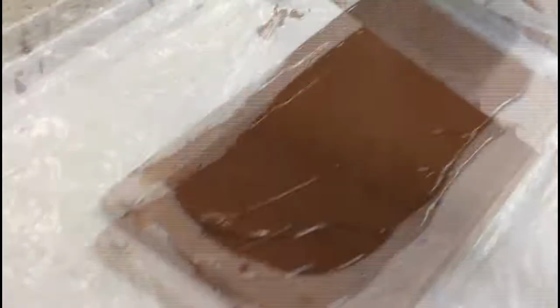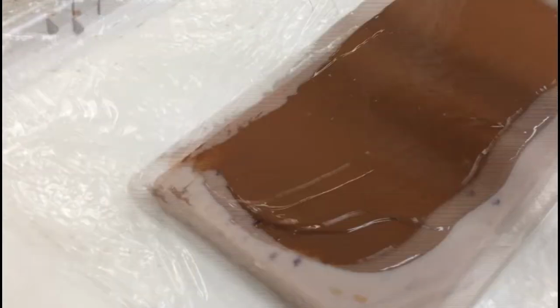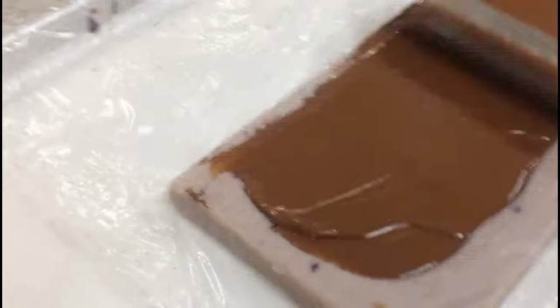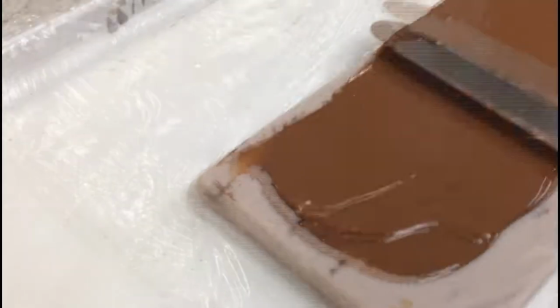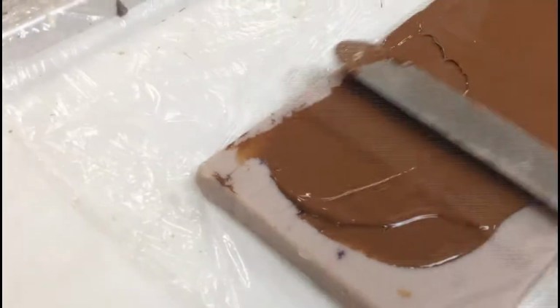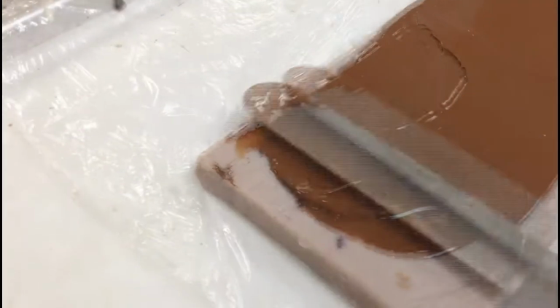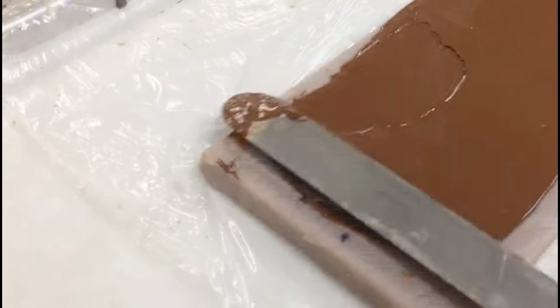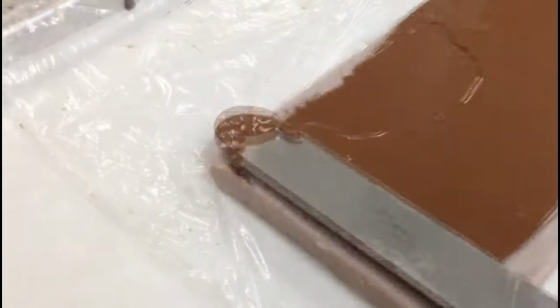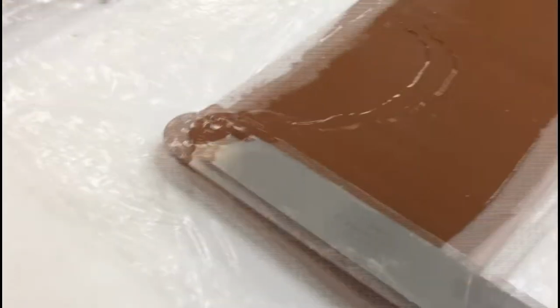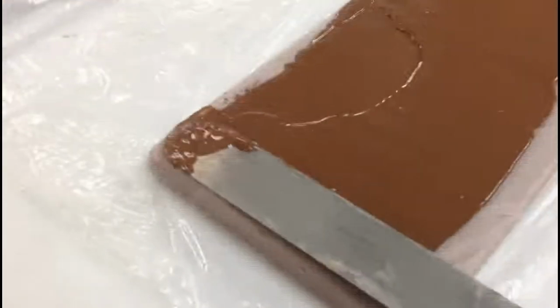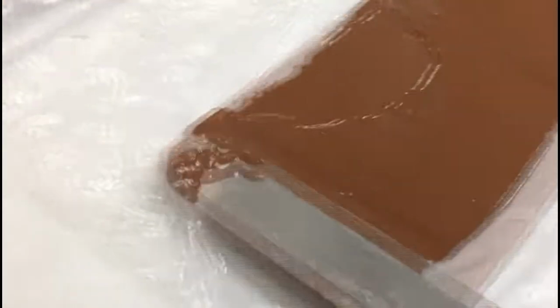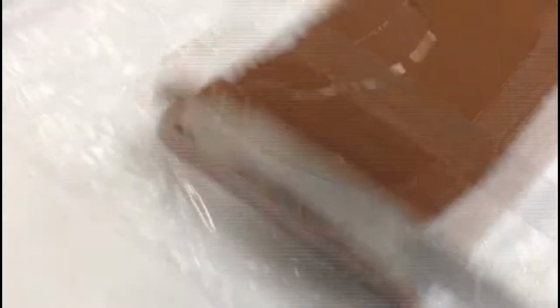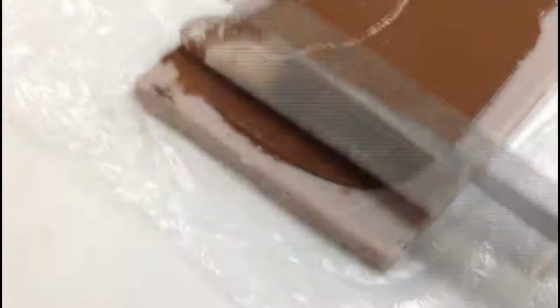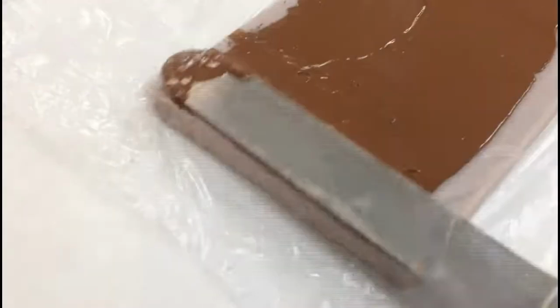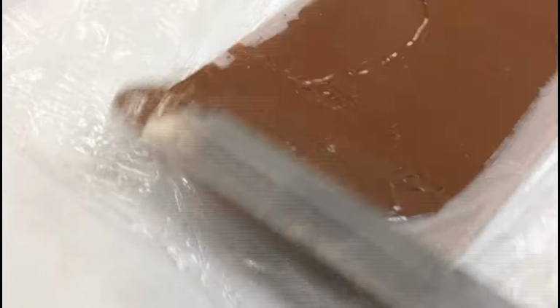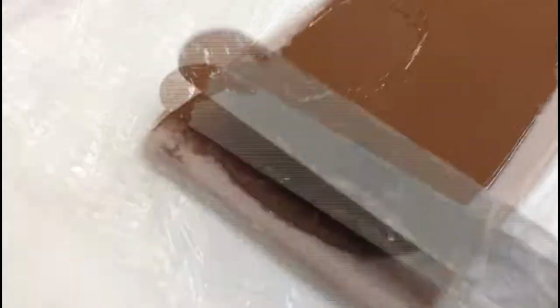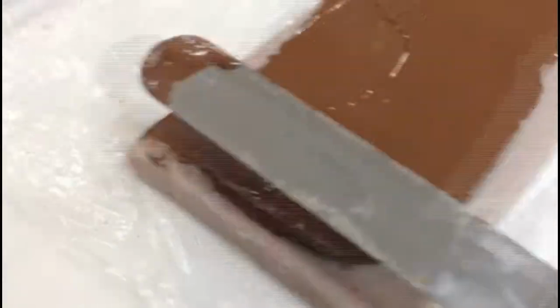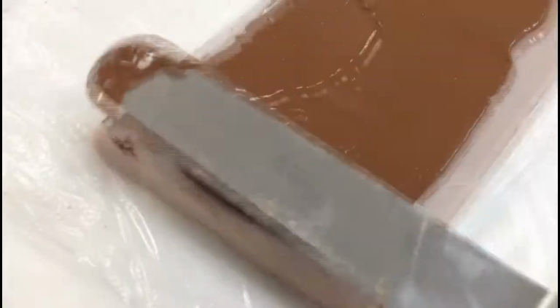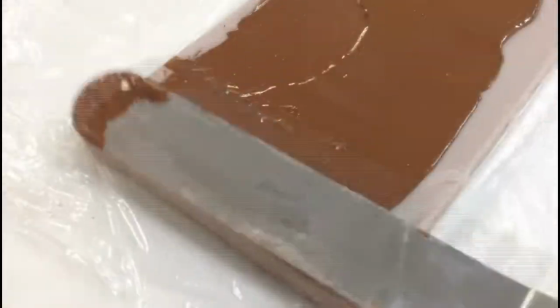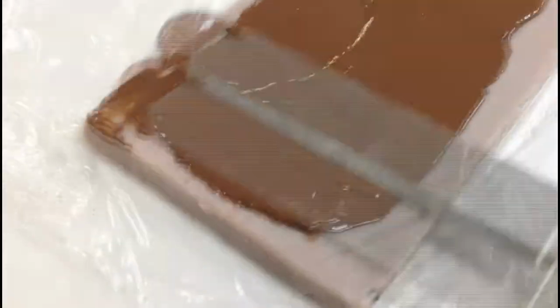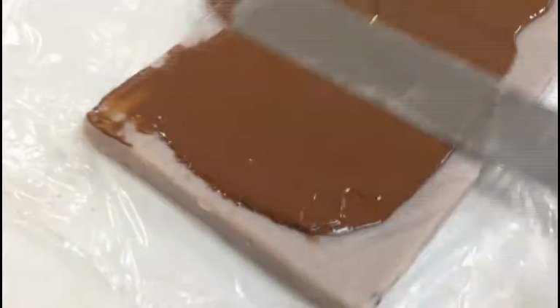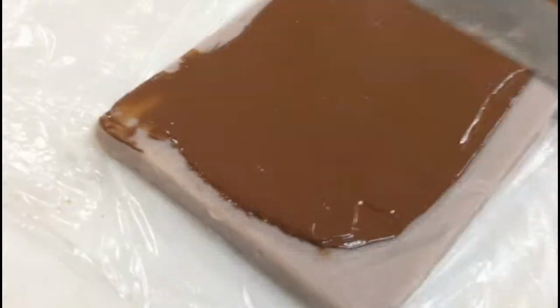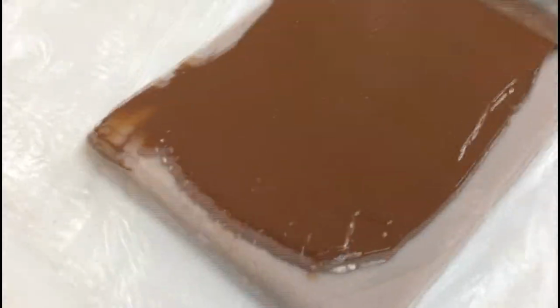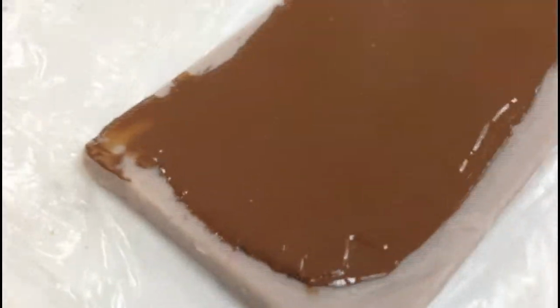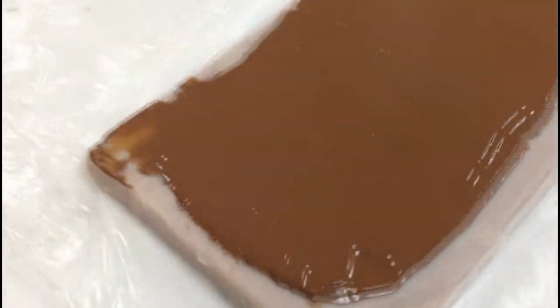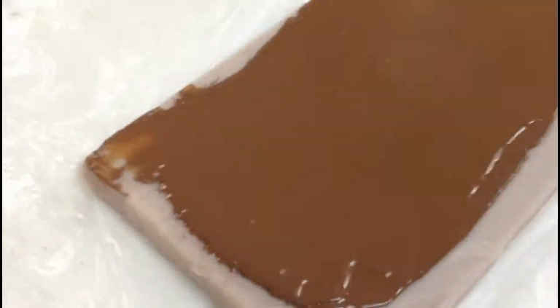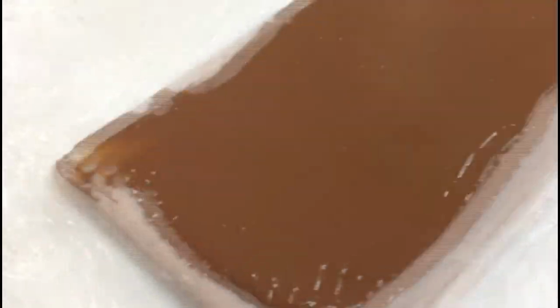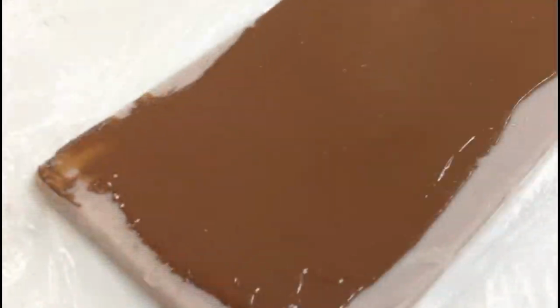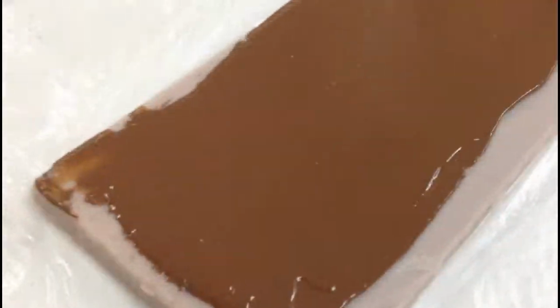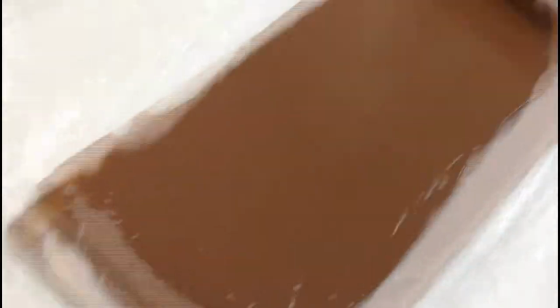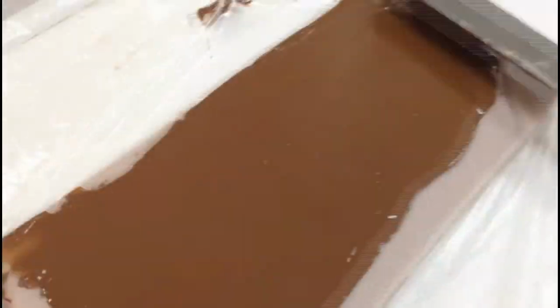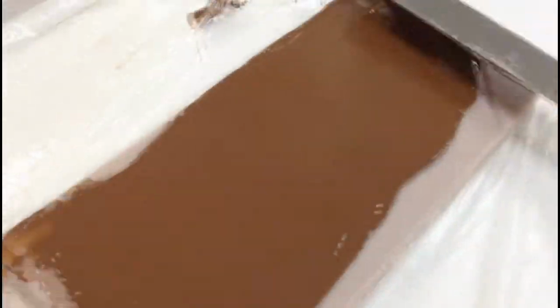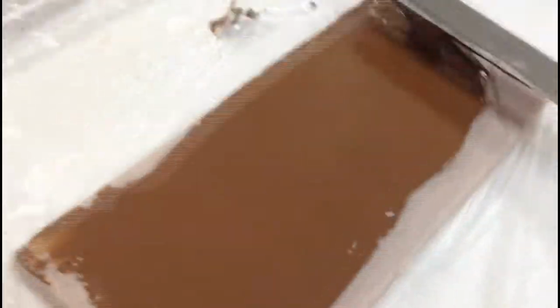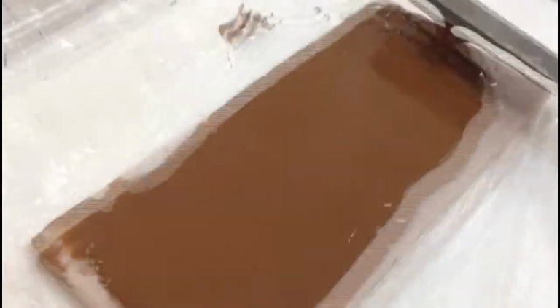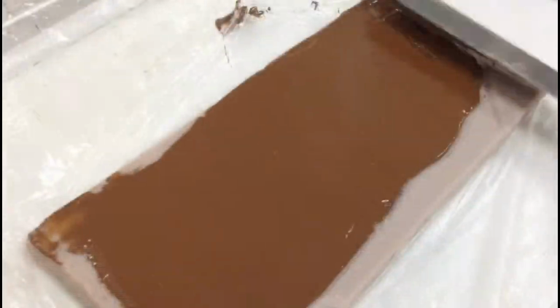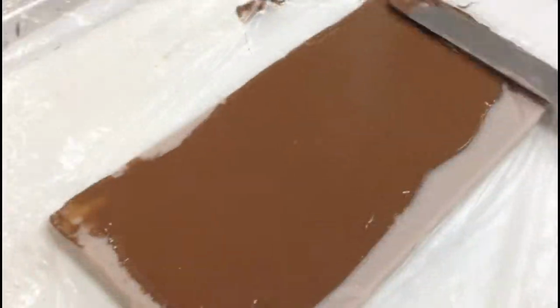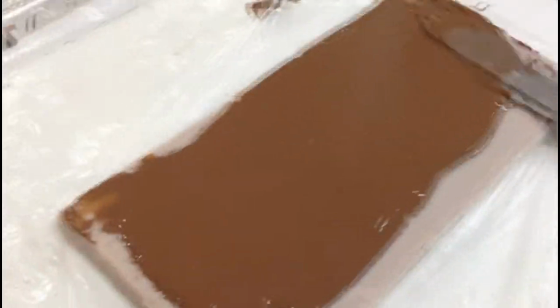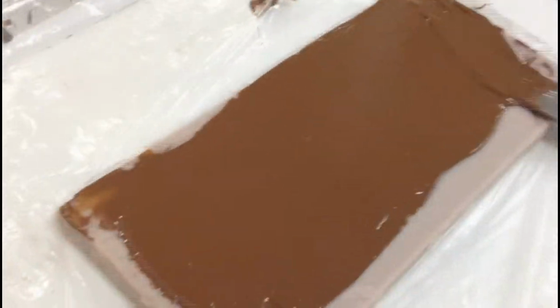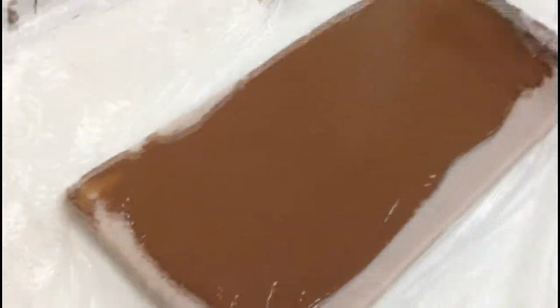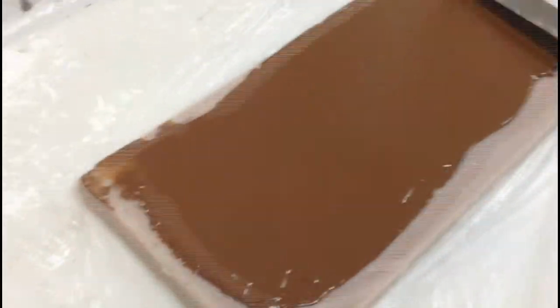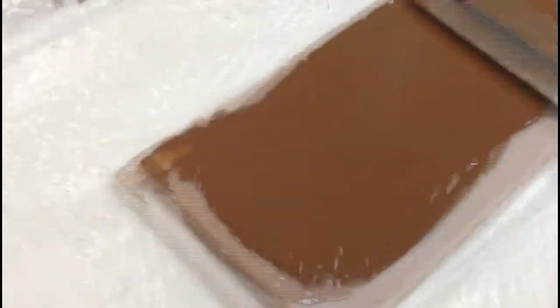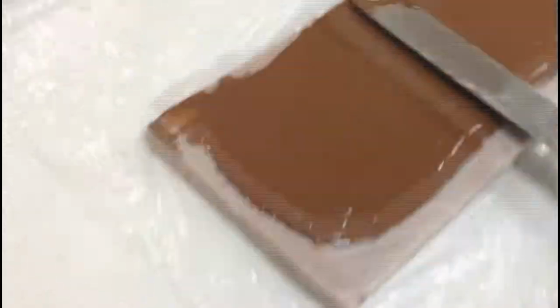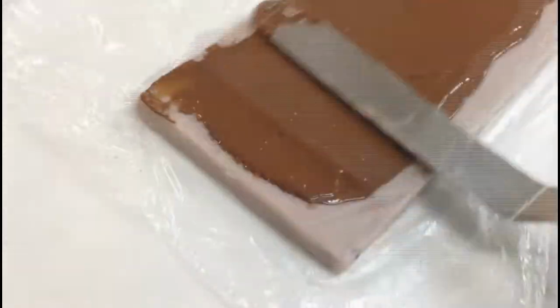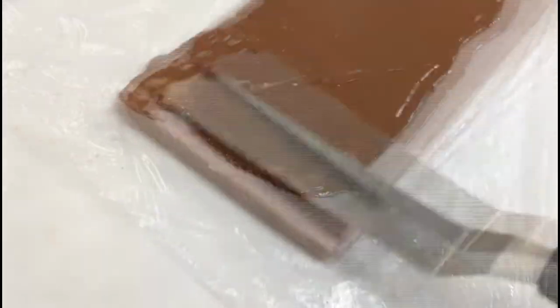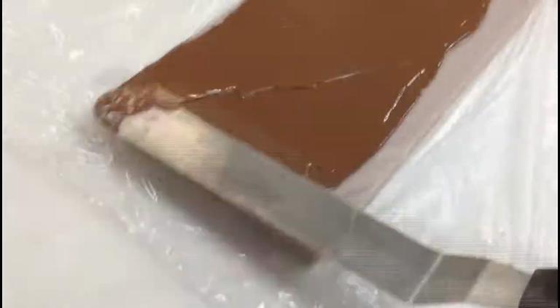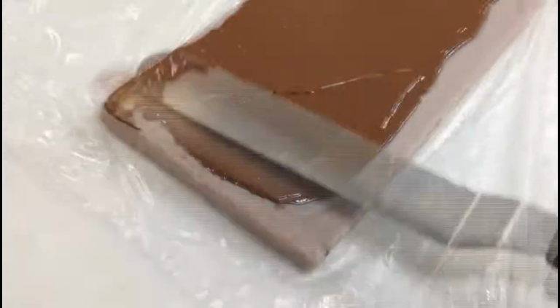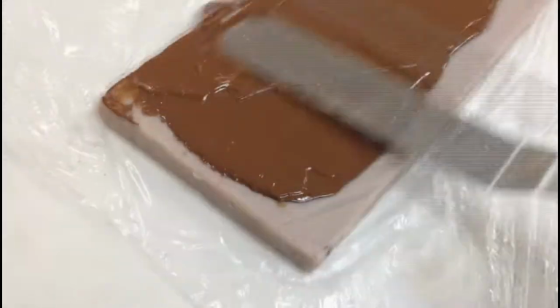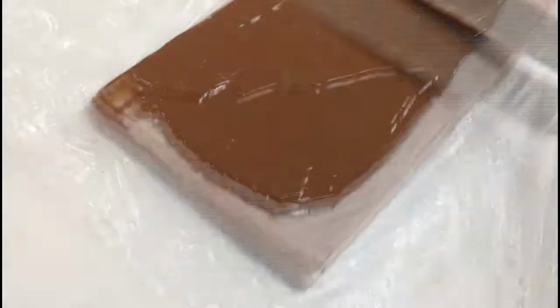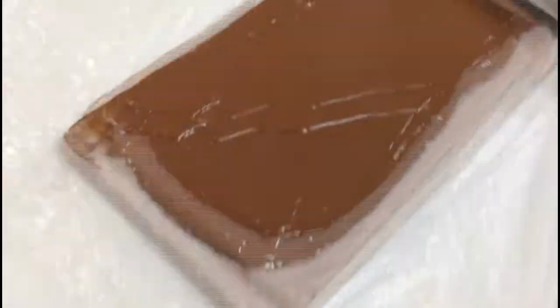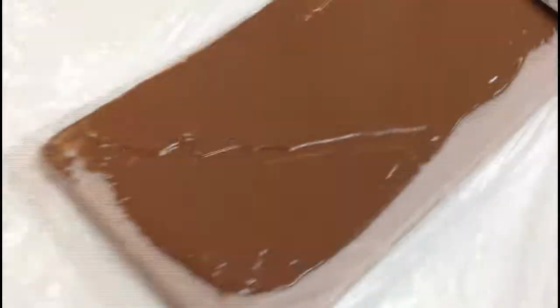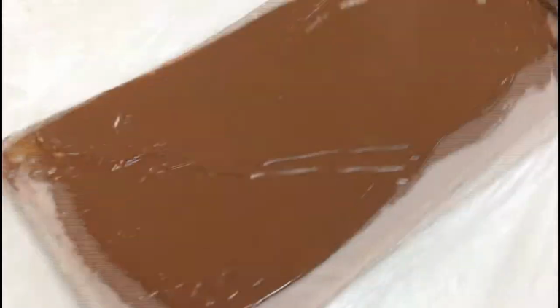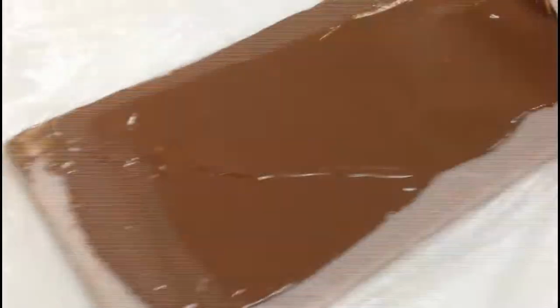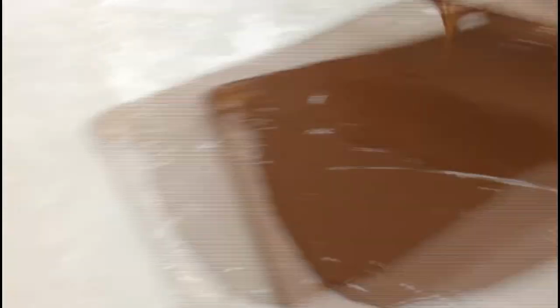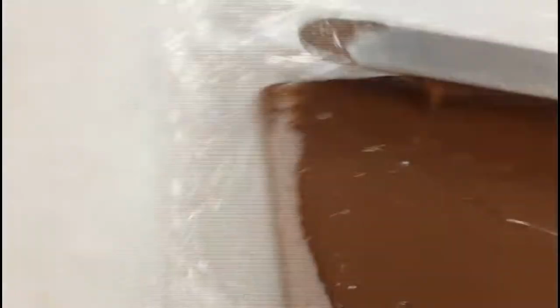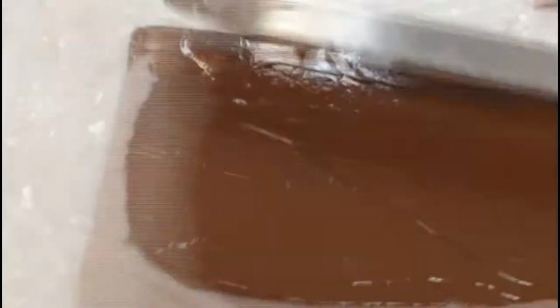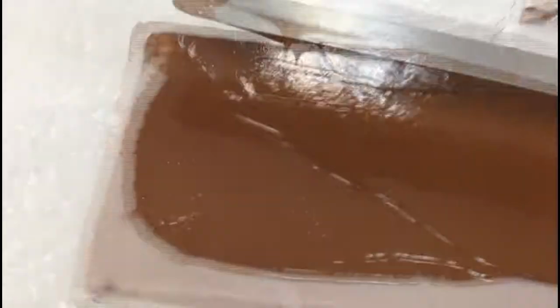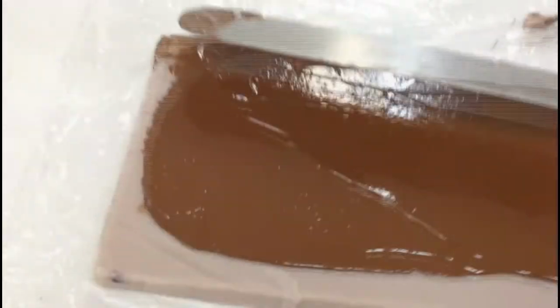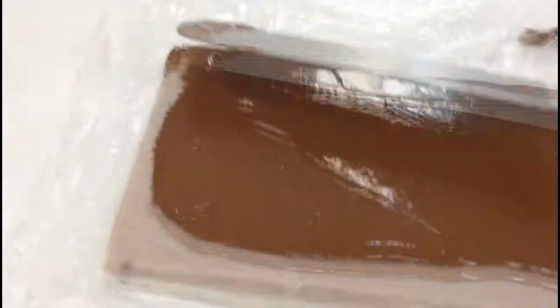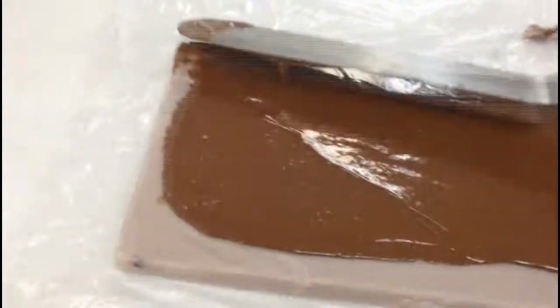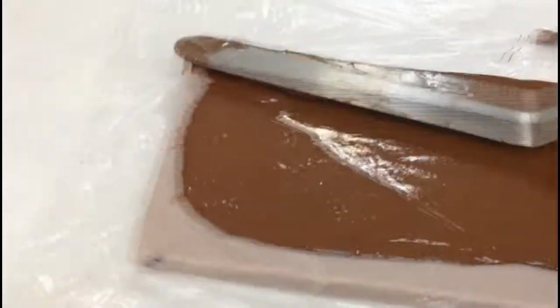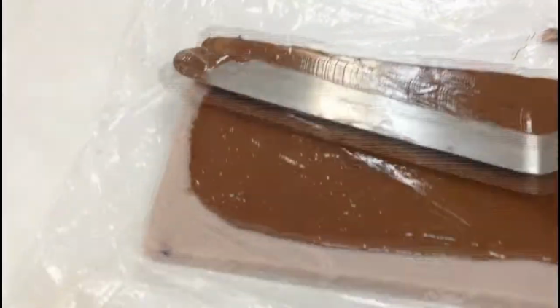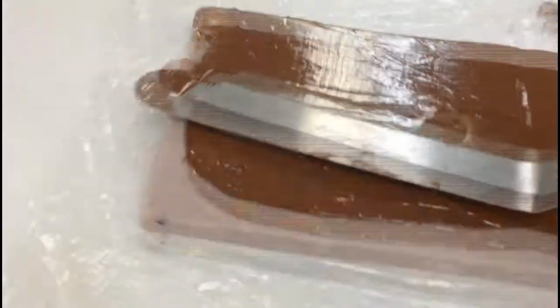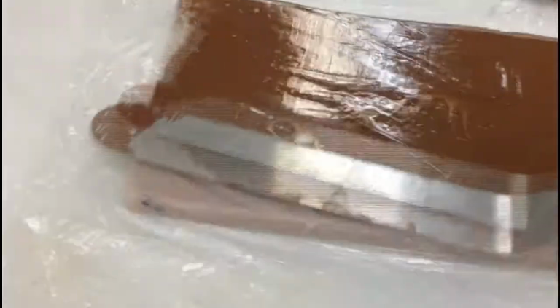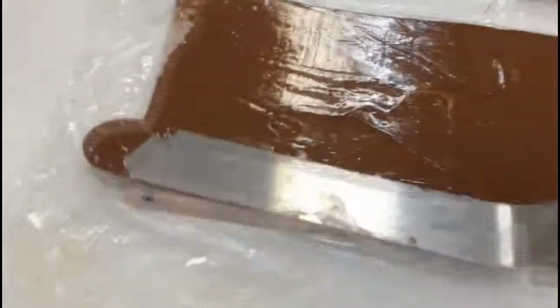Bottoming is simply applying a thin coat of chocolate to one side of the slab to help ease the passage of each truffle through the enrobing machine.